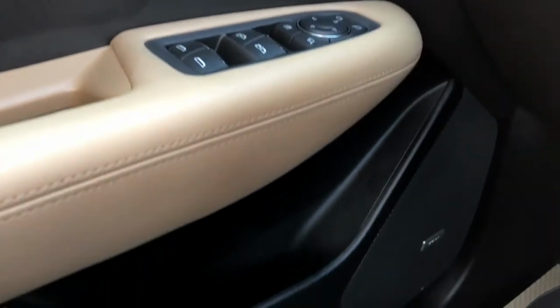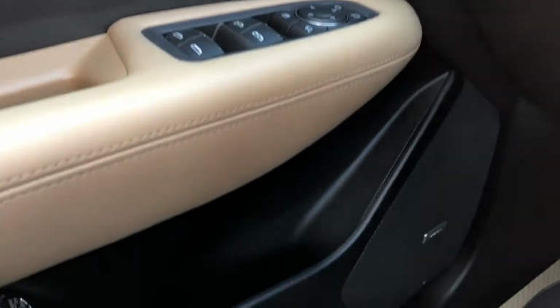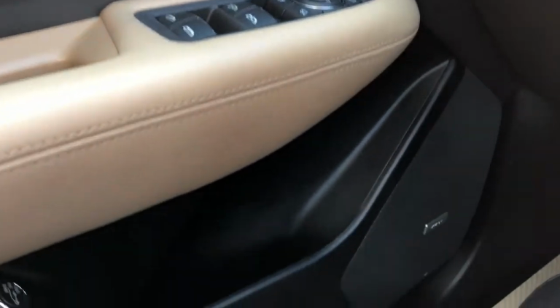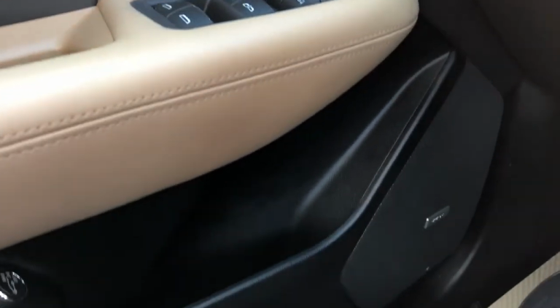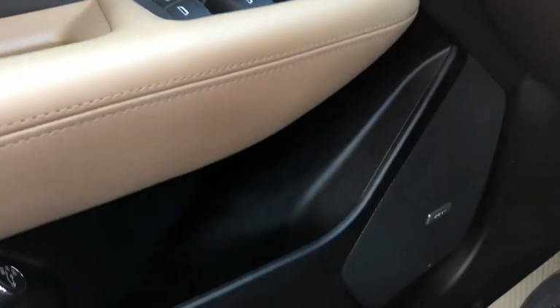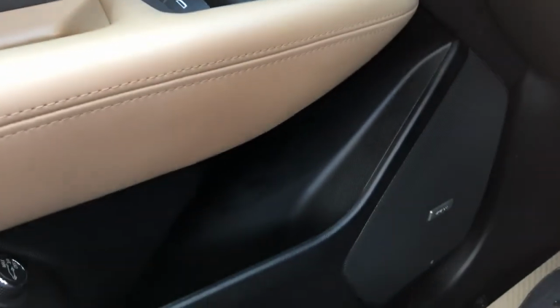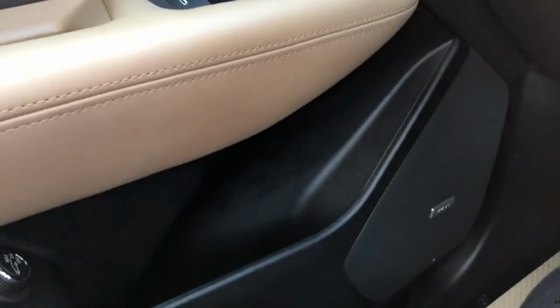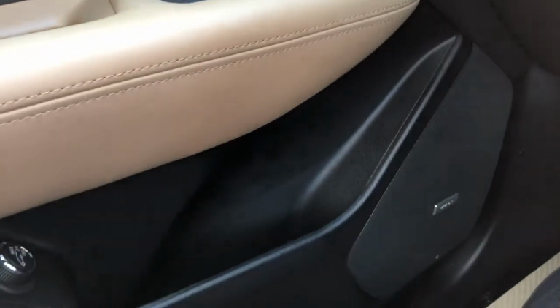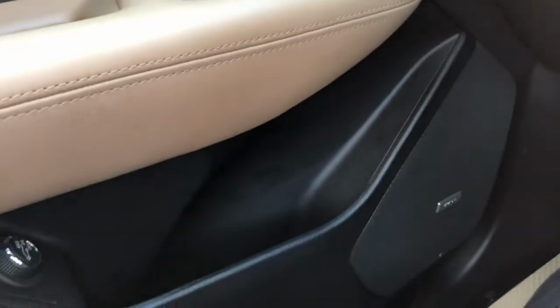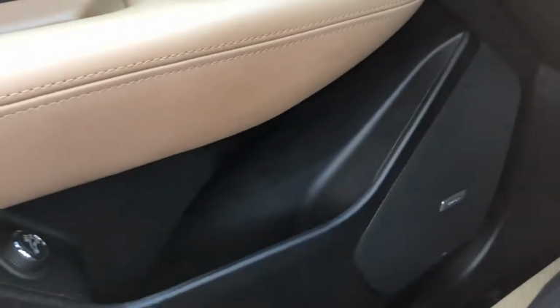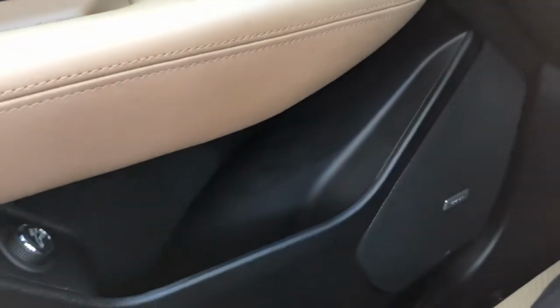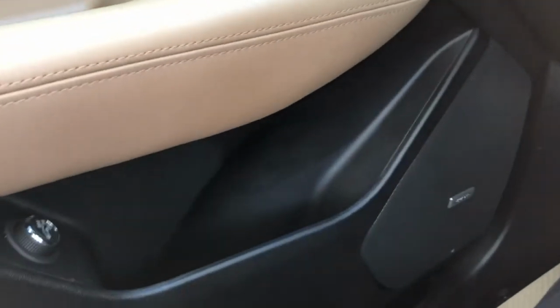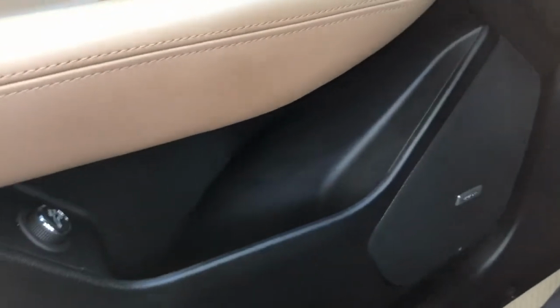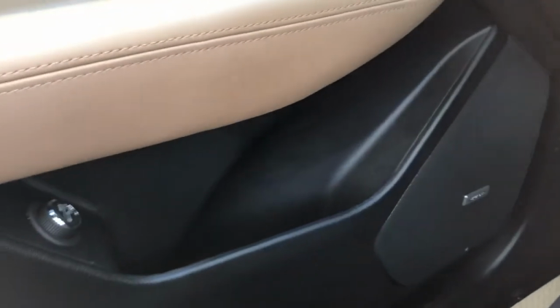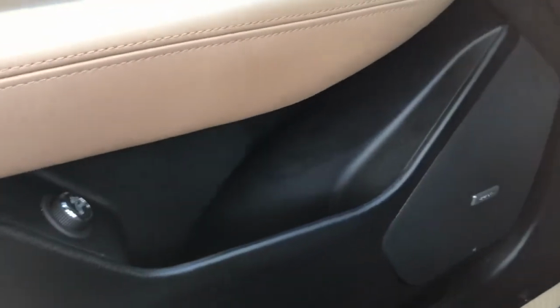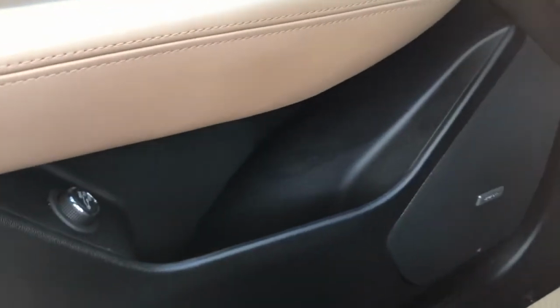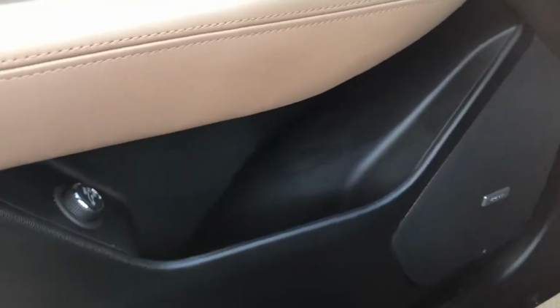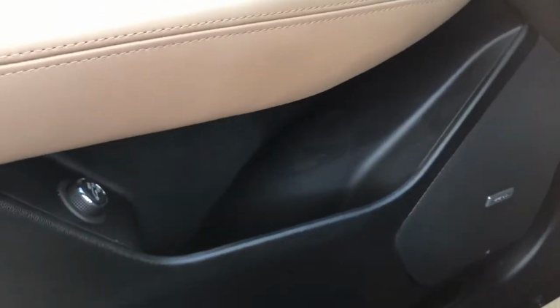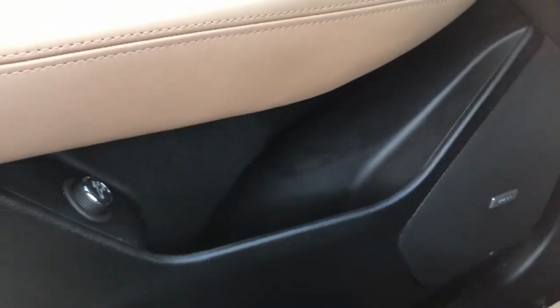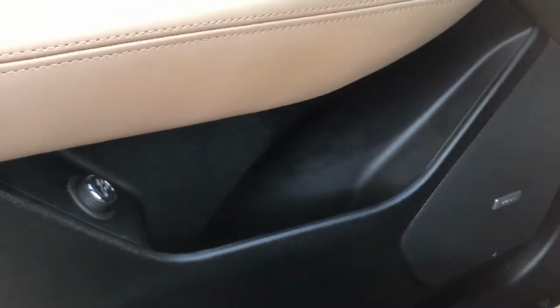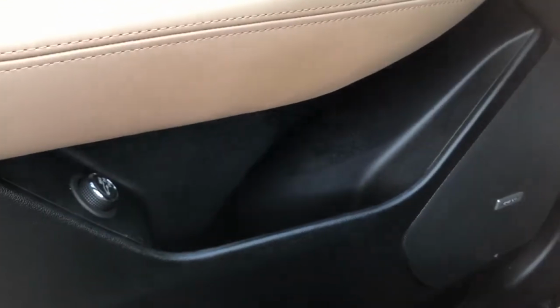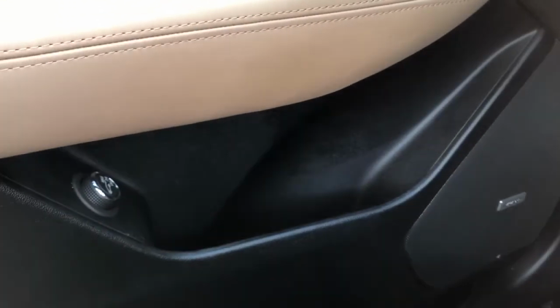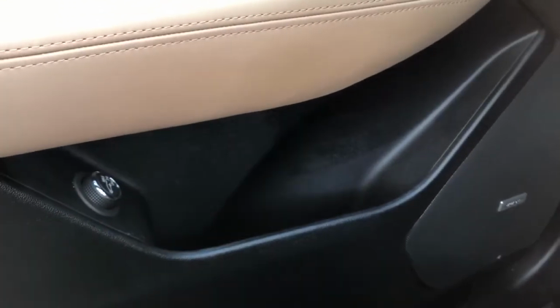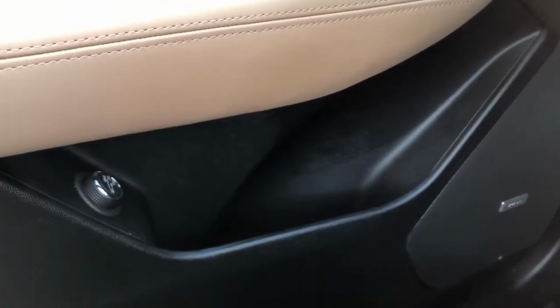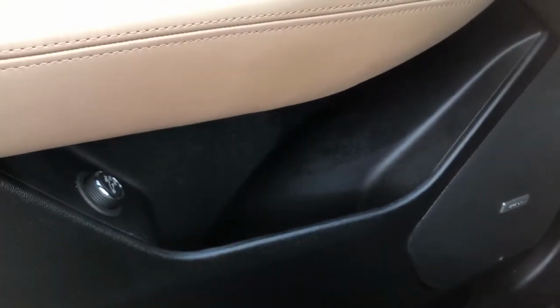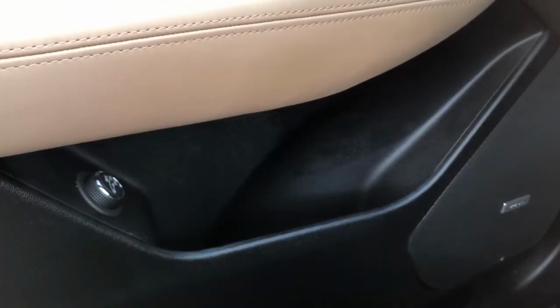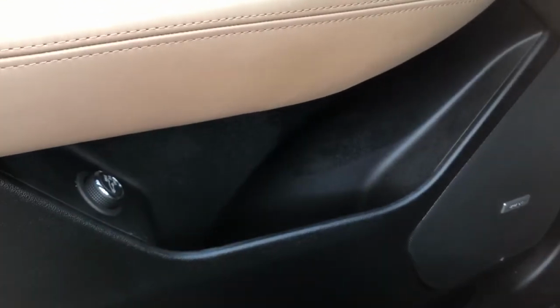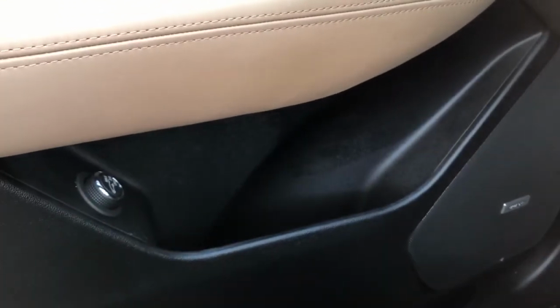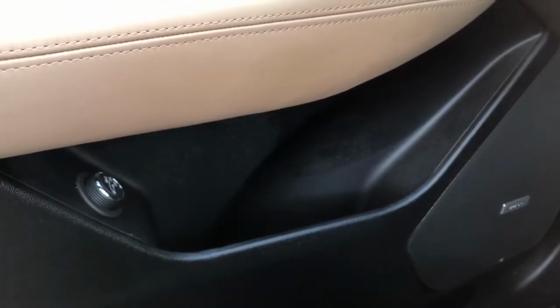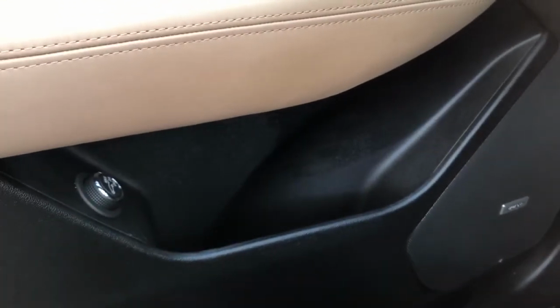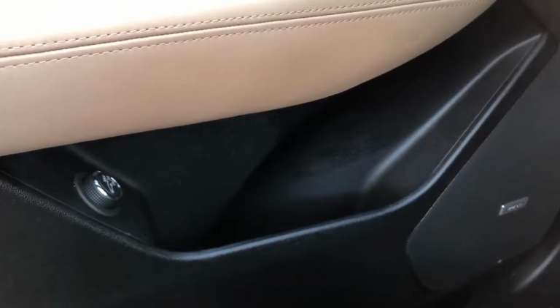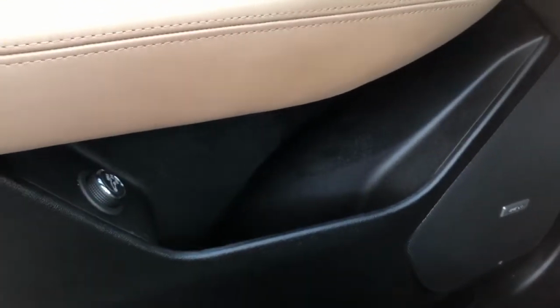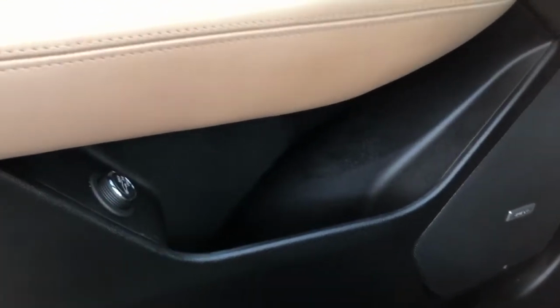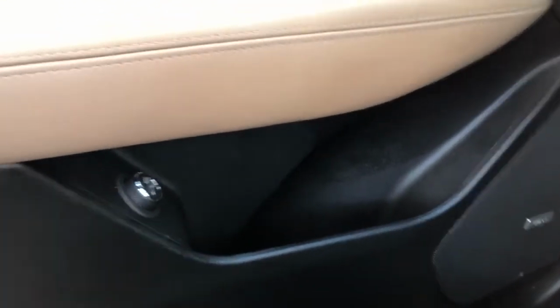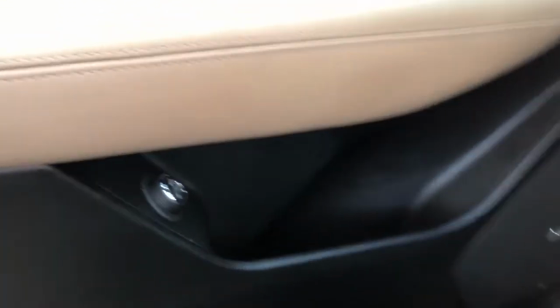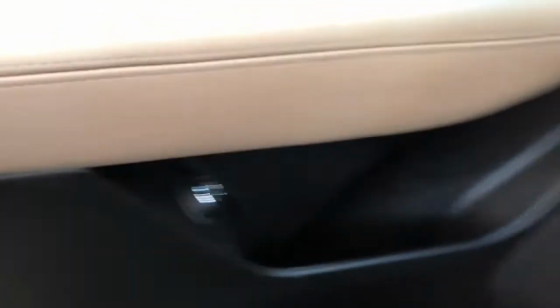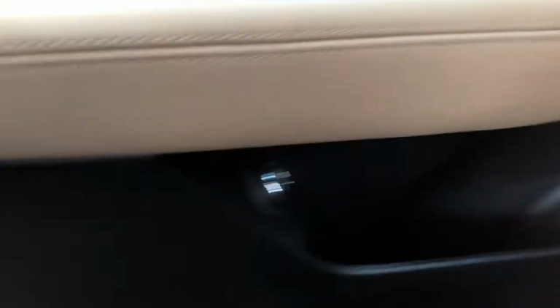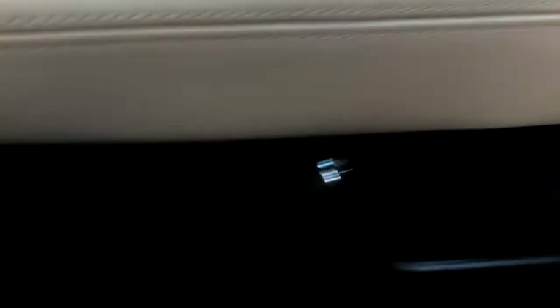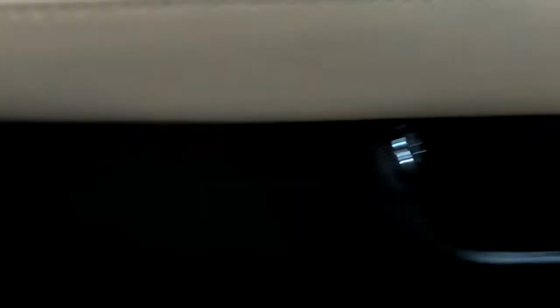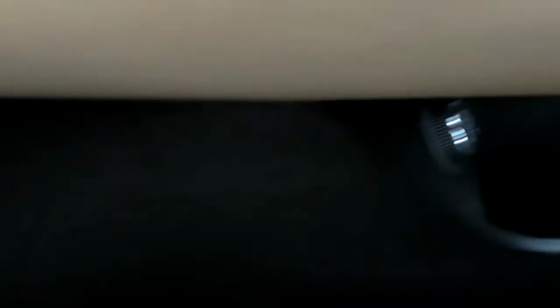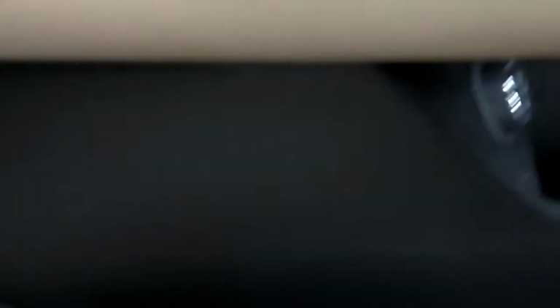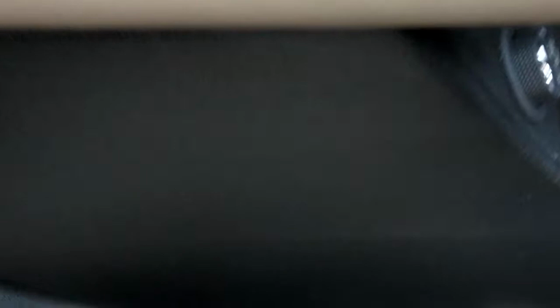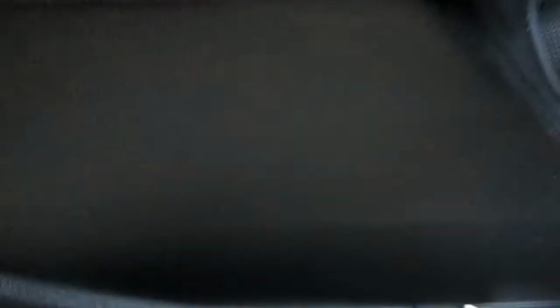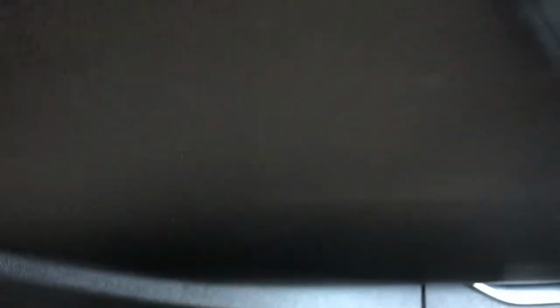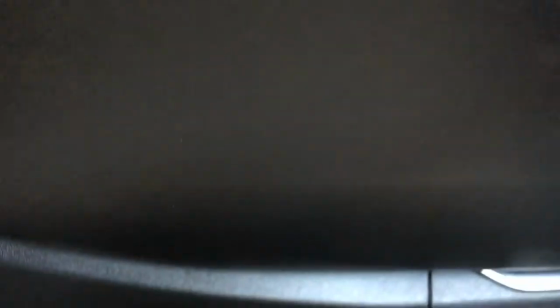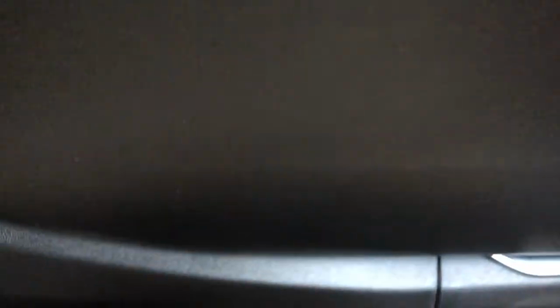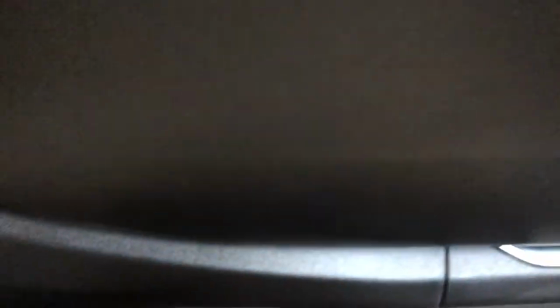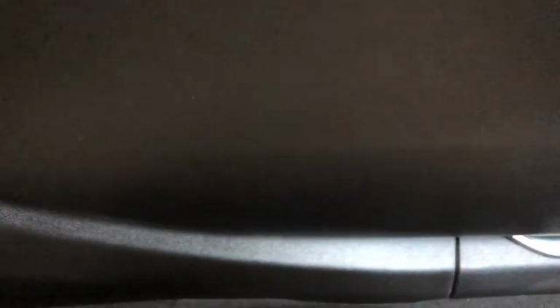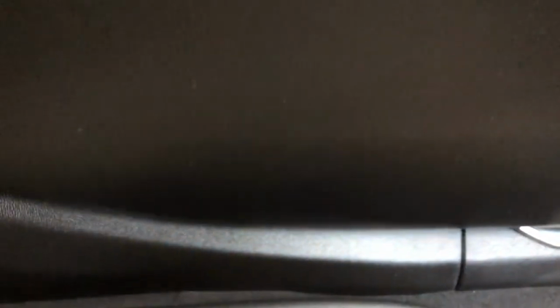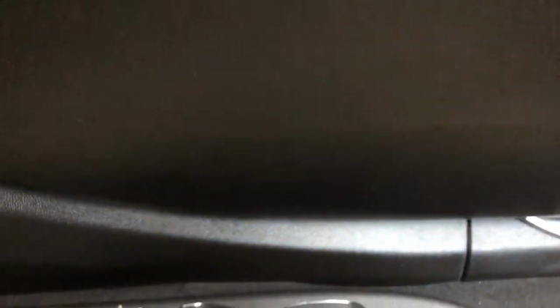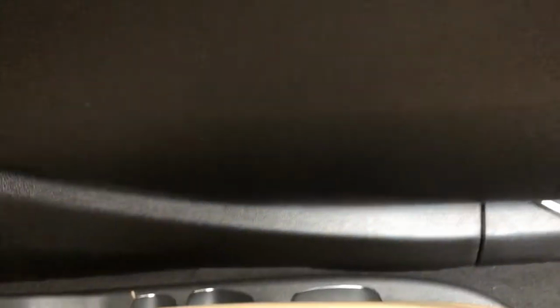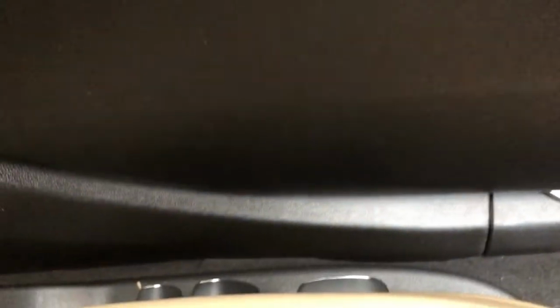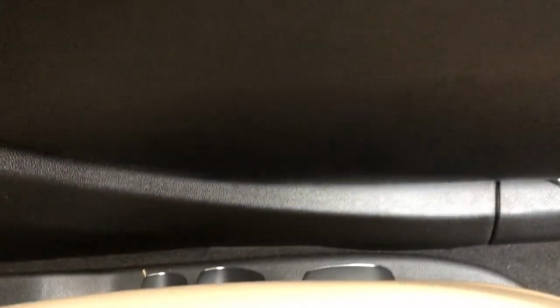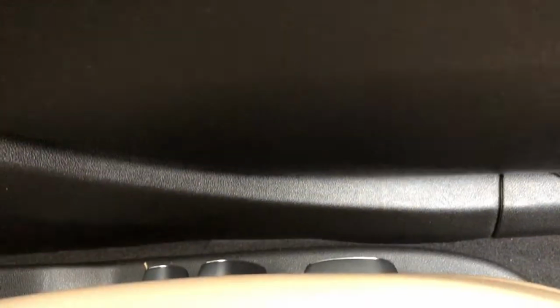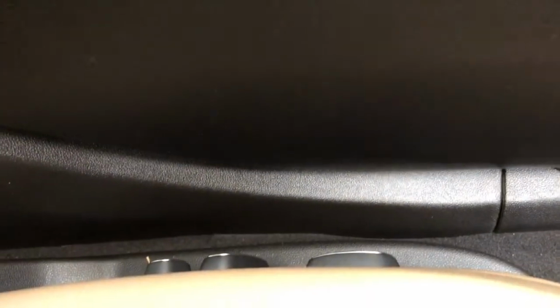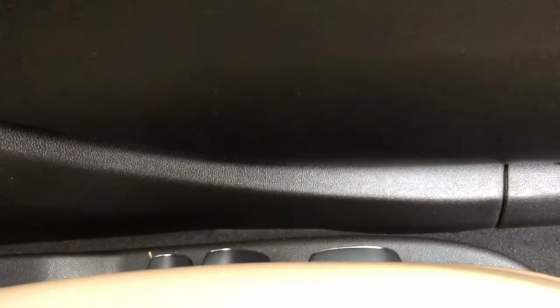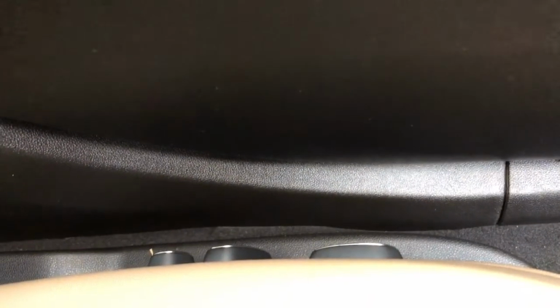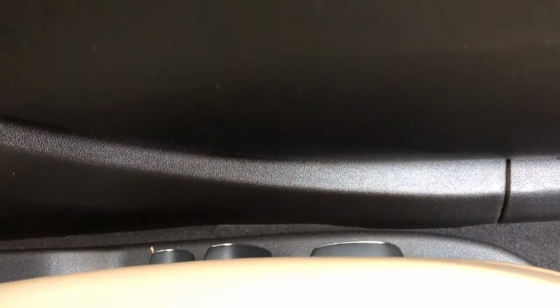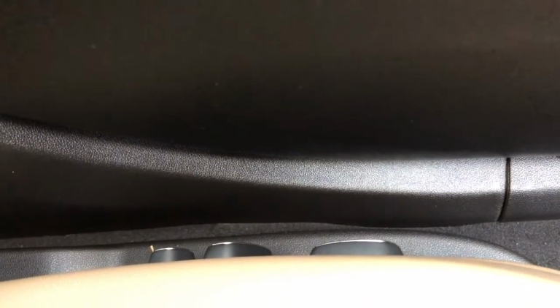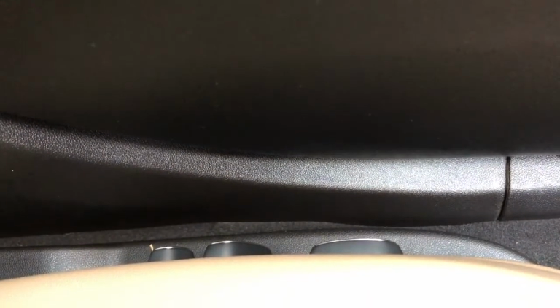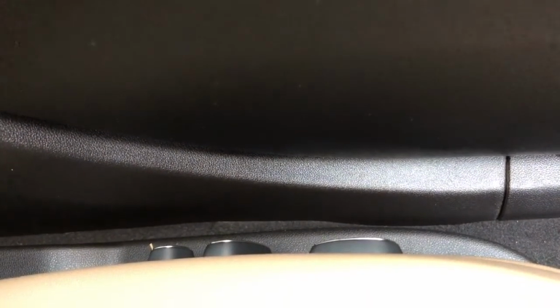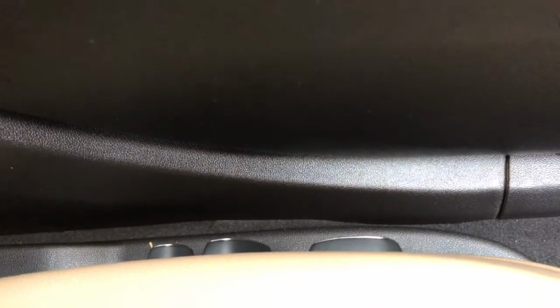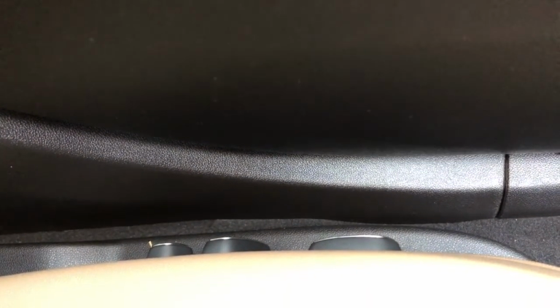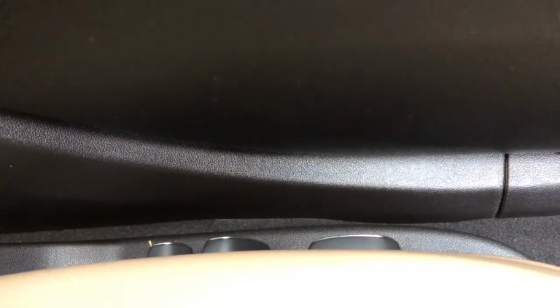Below we have our Bose speaker, liftgate controls, and storage. On the side of the seat we have our power adjustable seats and lumbar support.